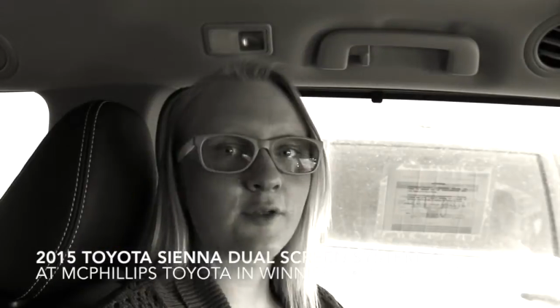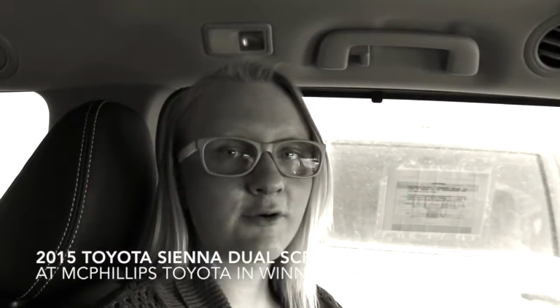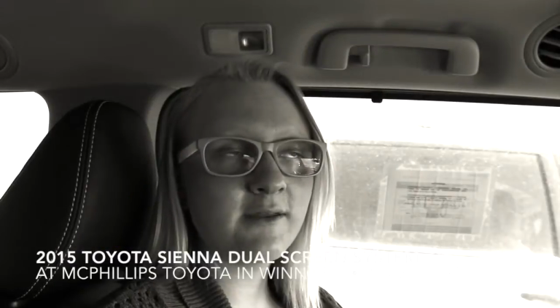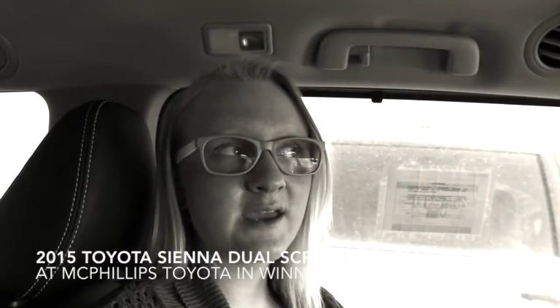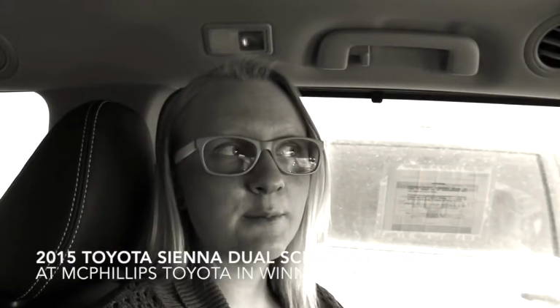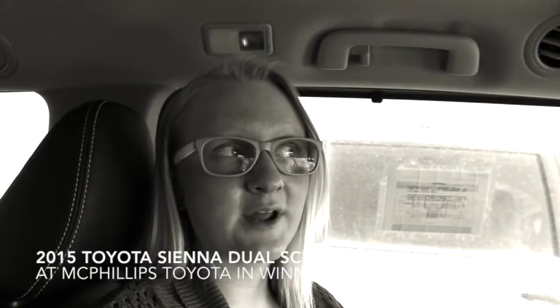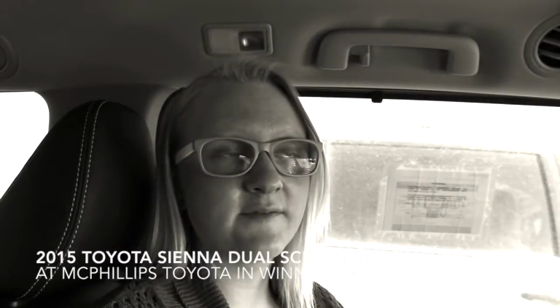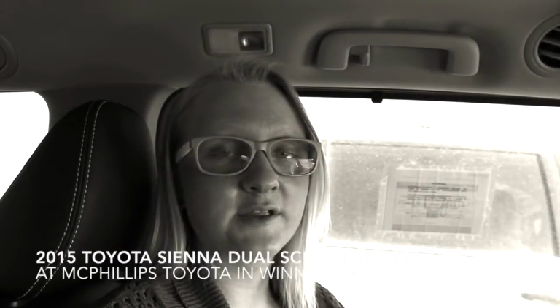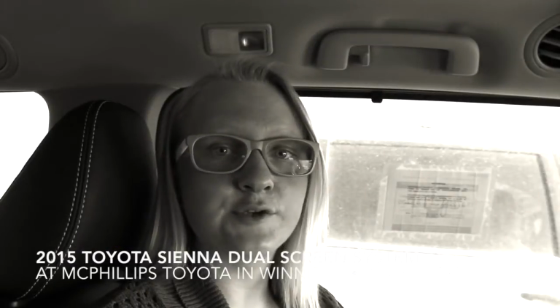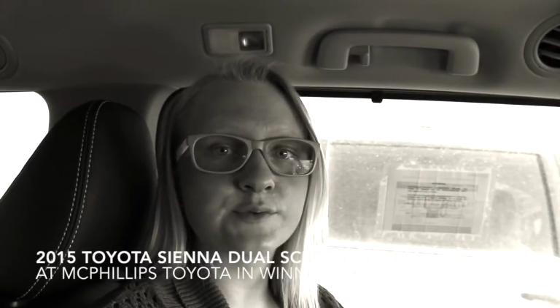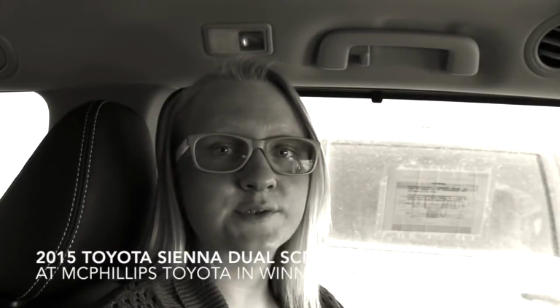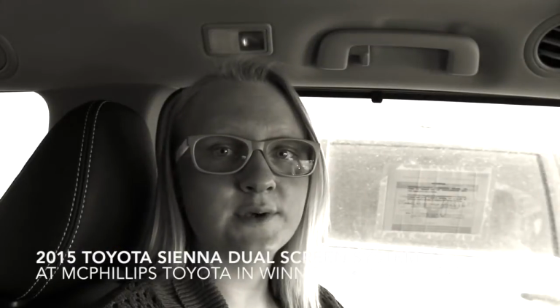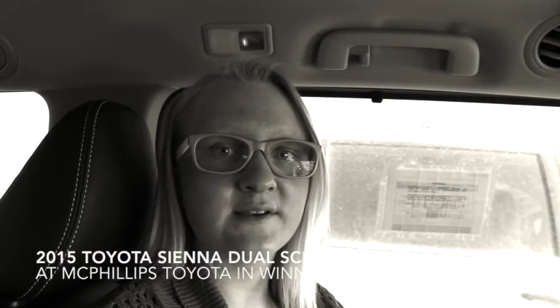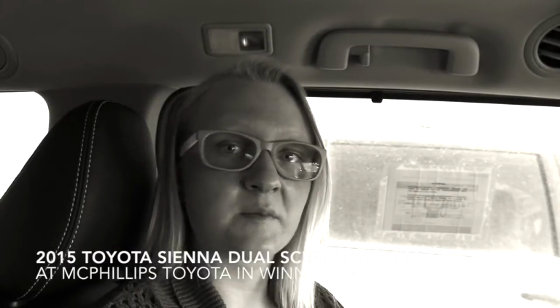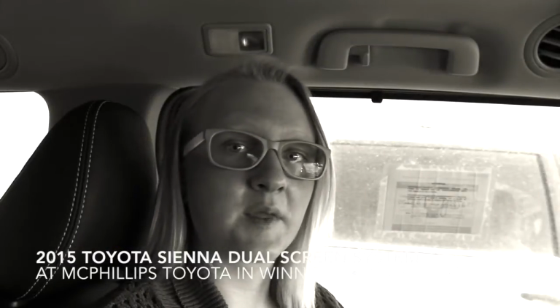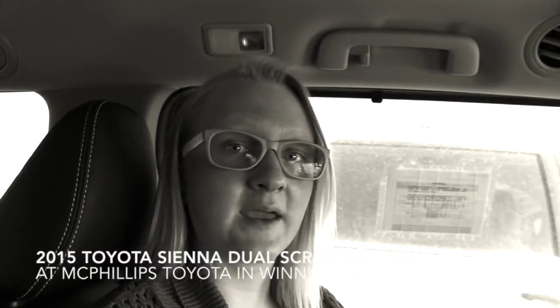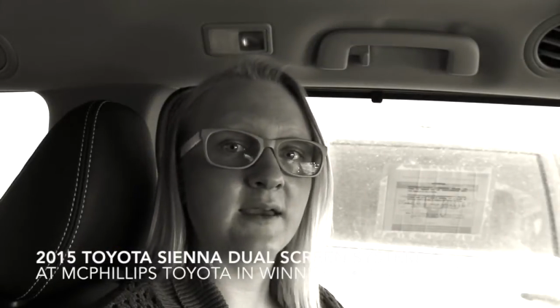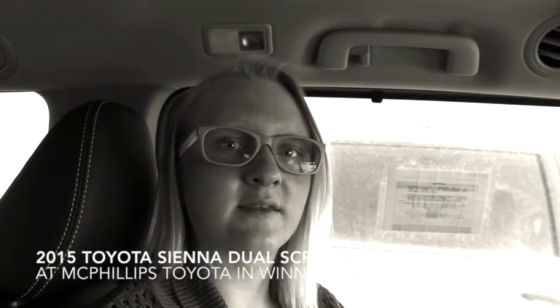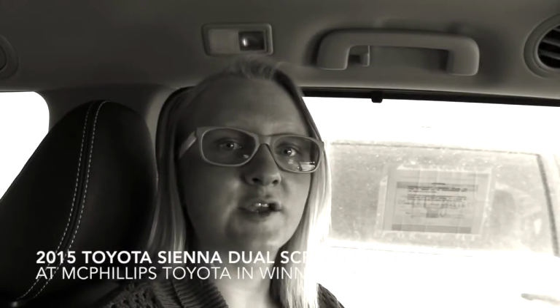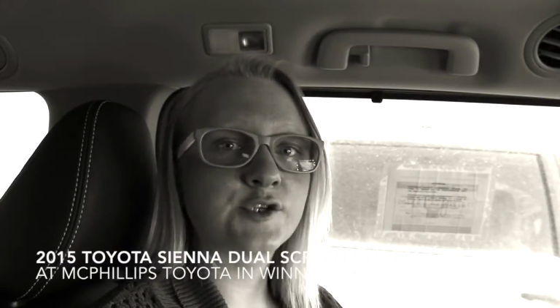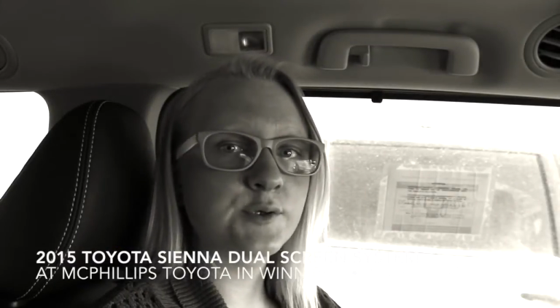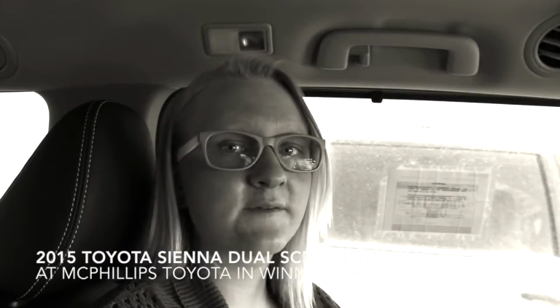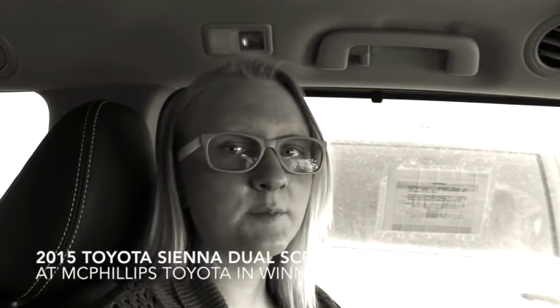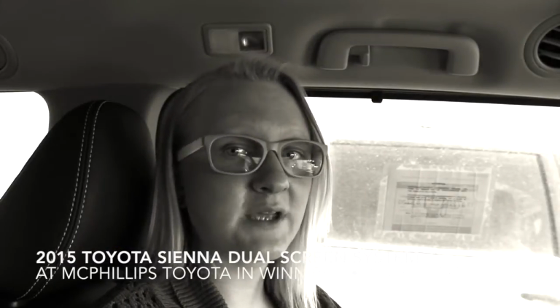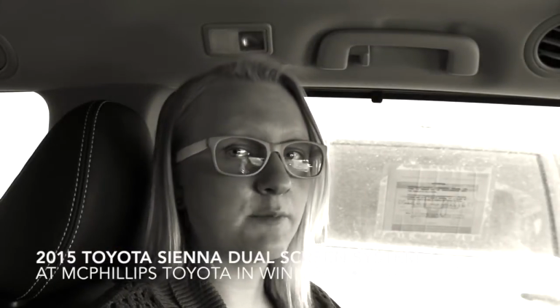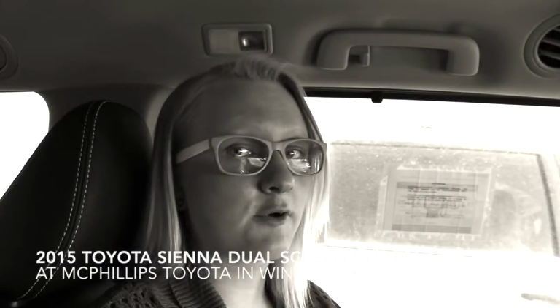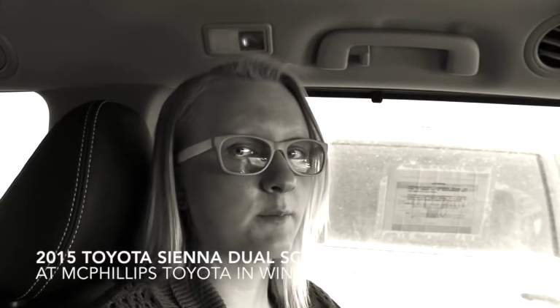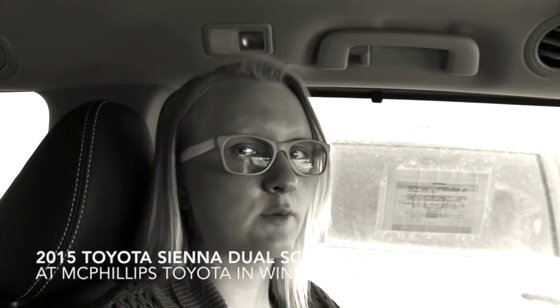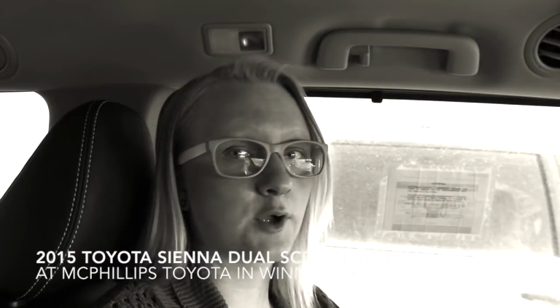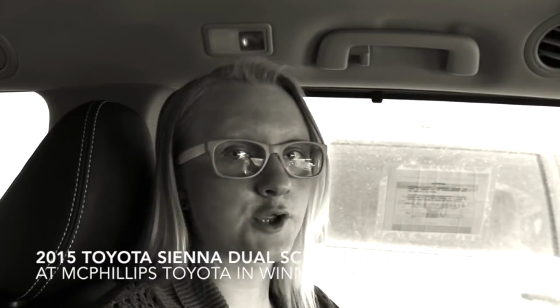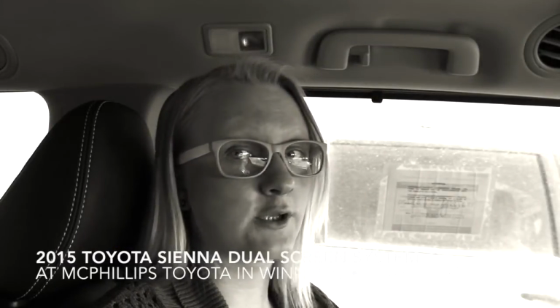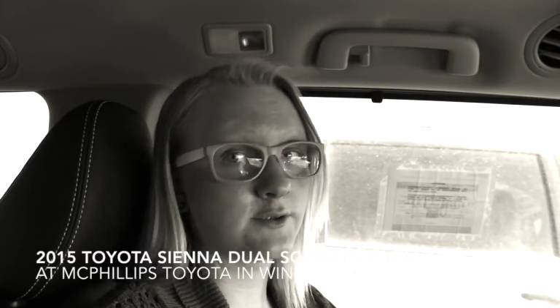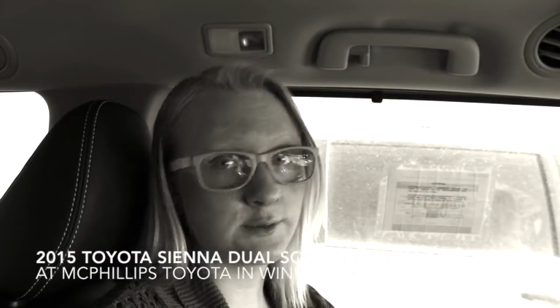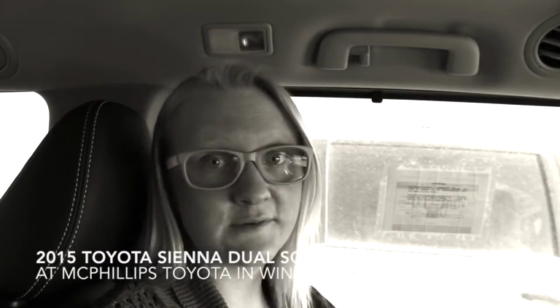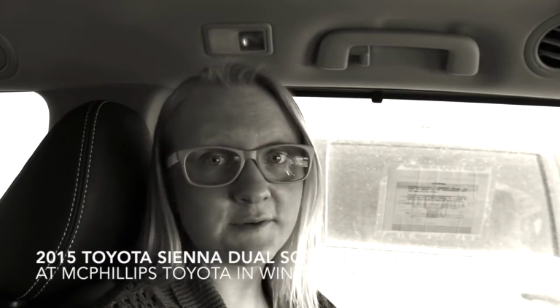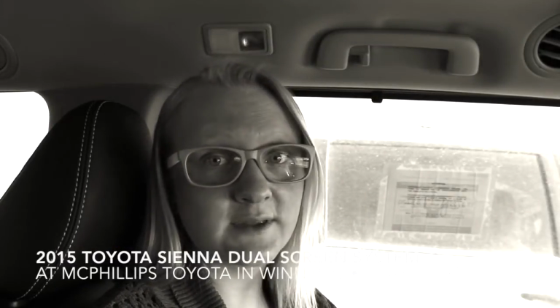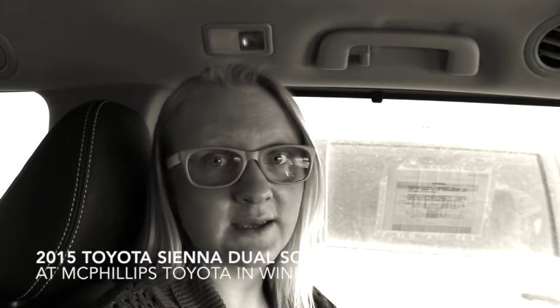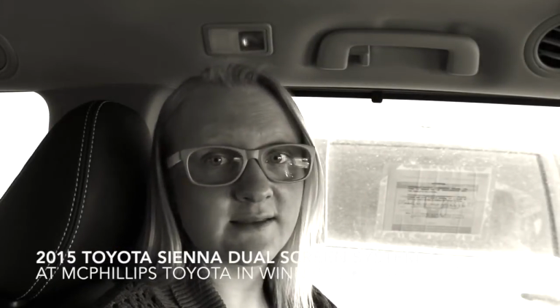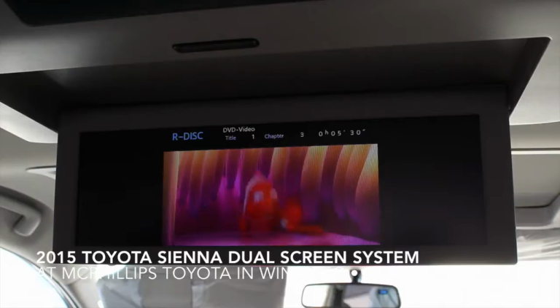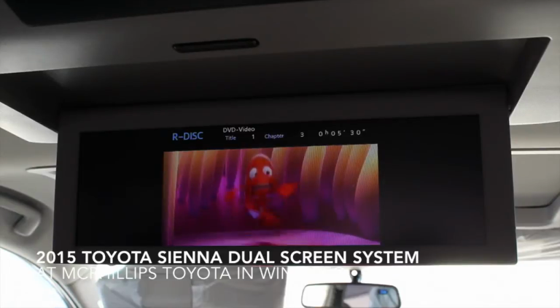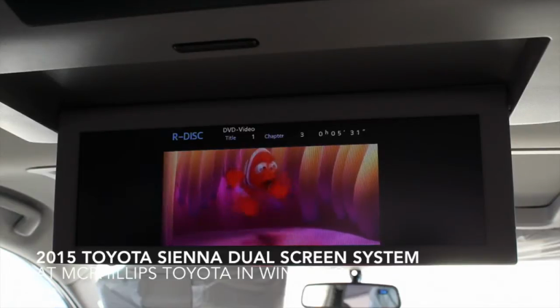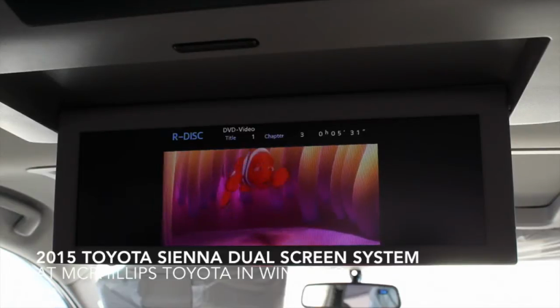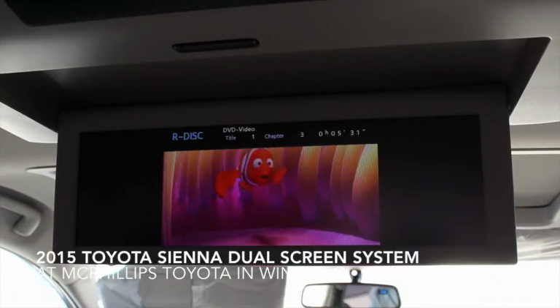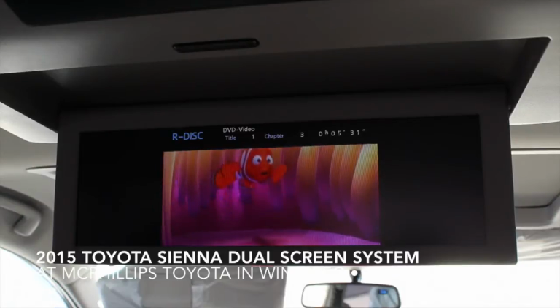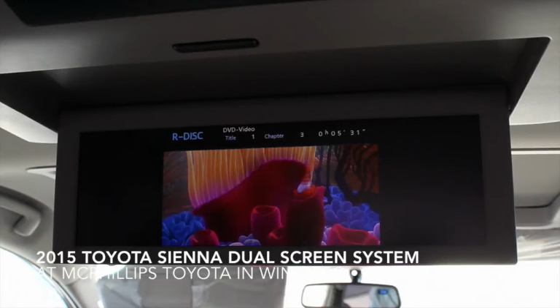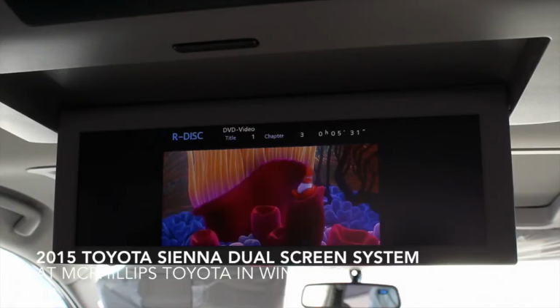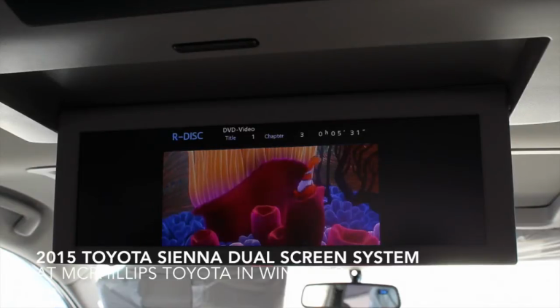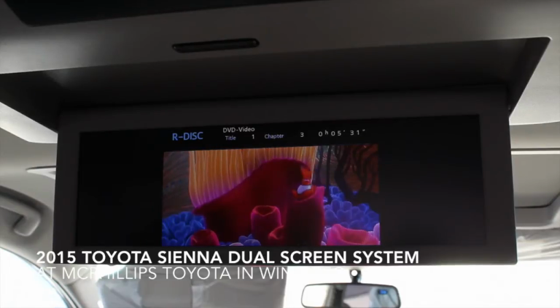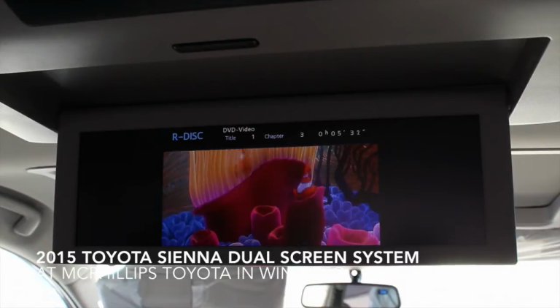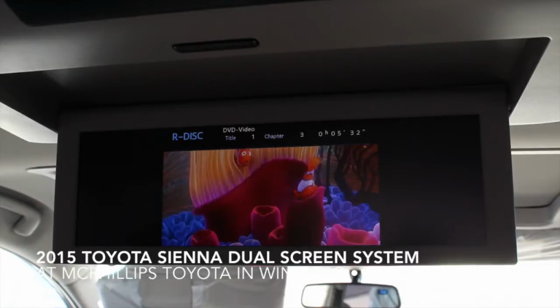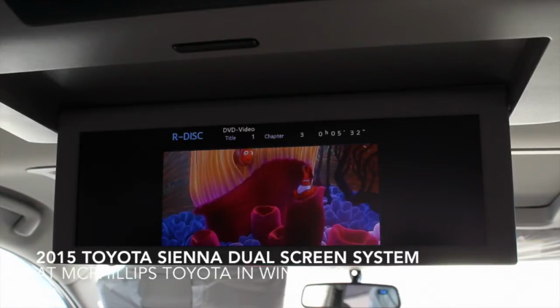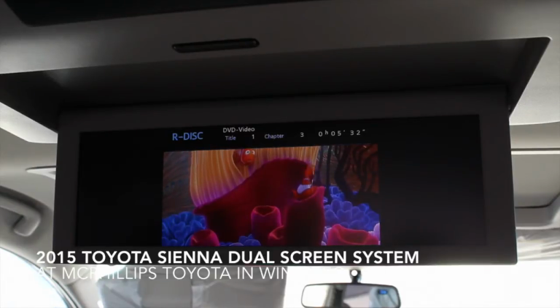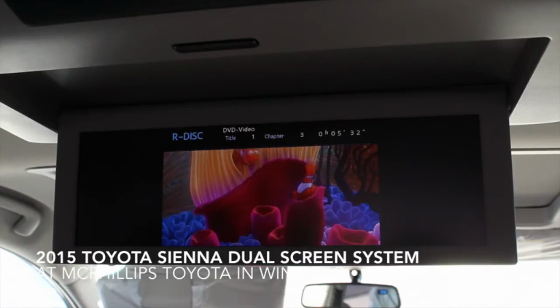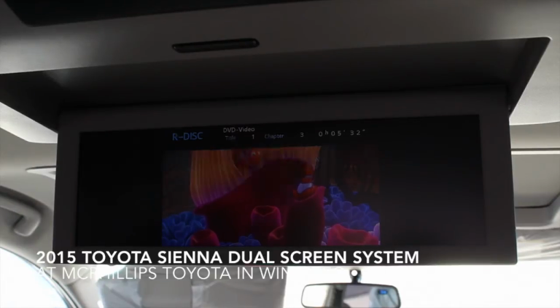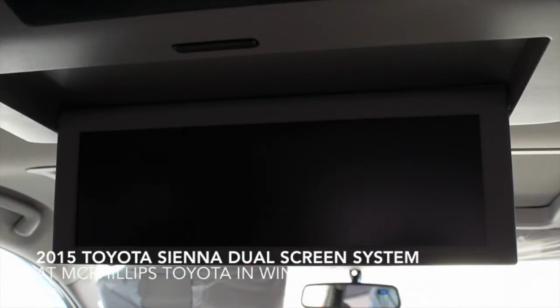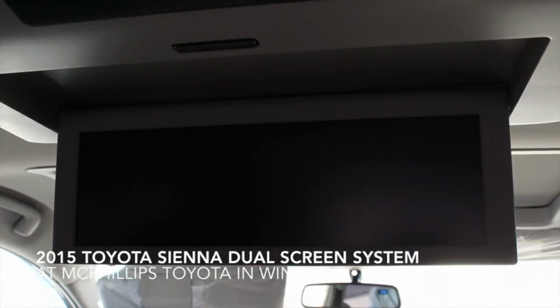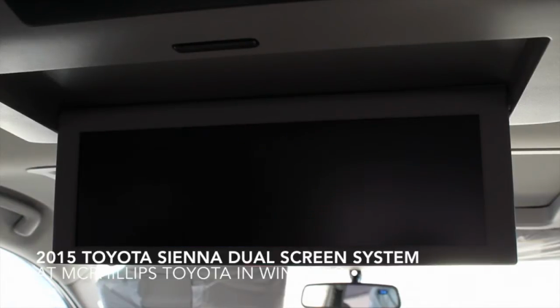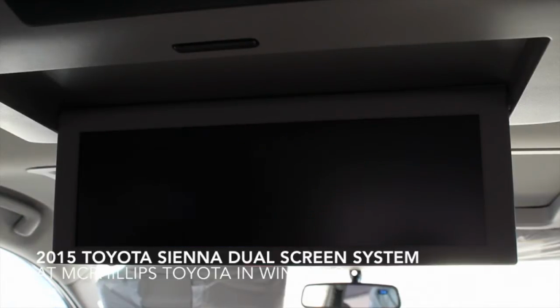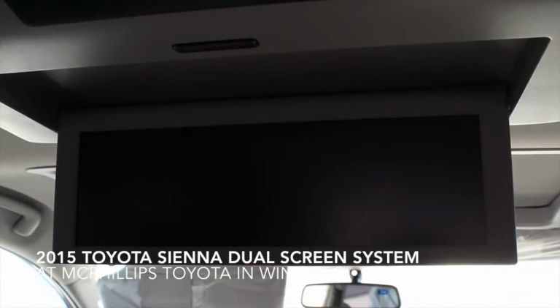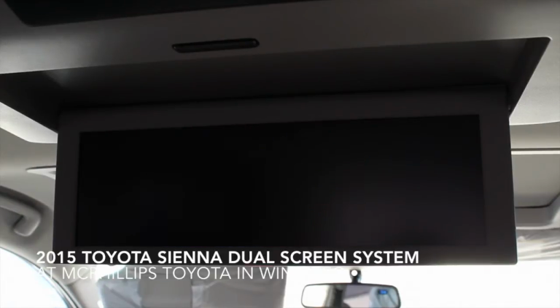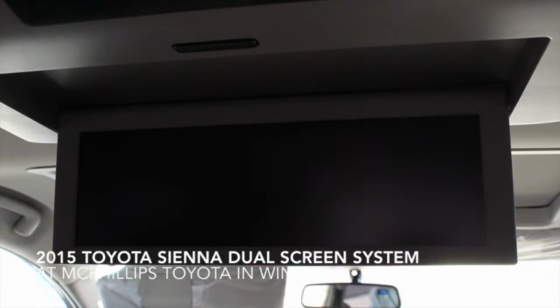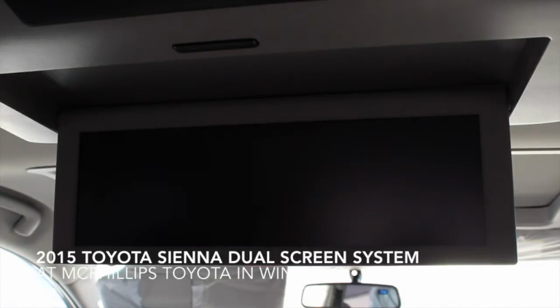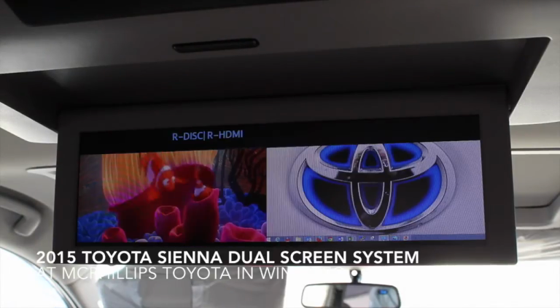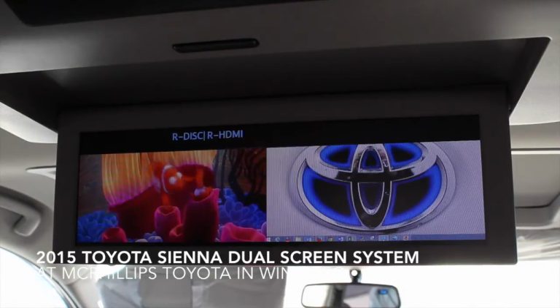The great thing about having the dual screen display is that two different people can be watching two different things at the same time, and the screen just splits itself in half.